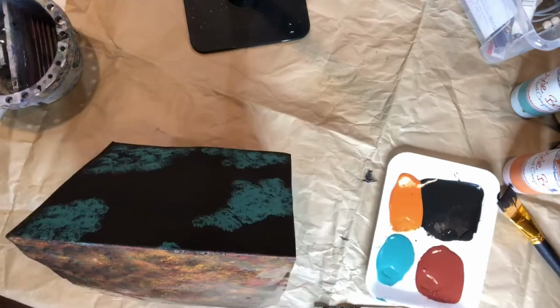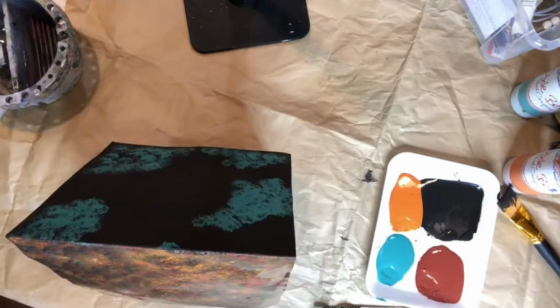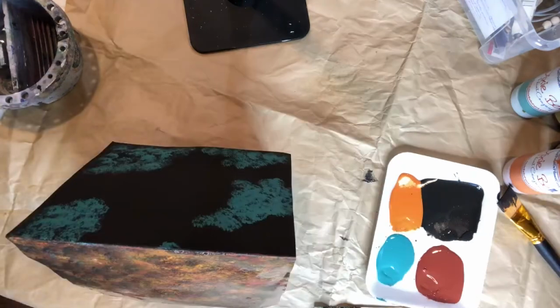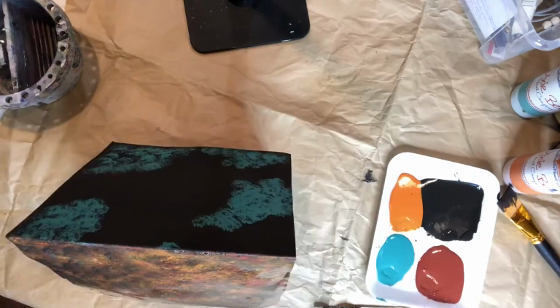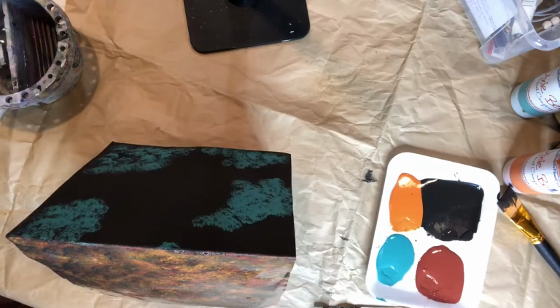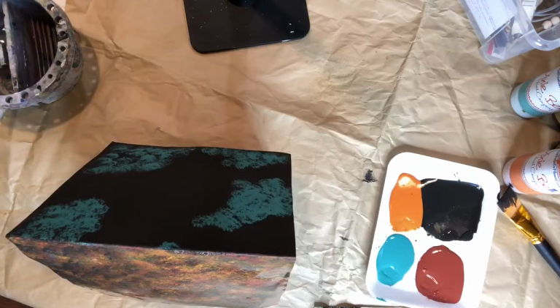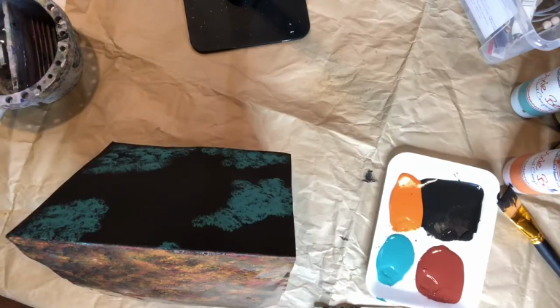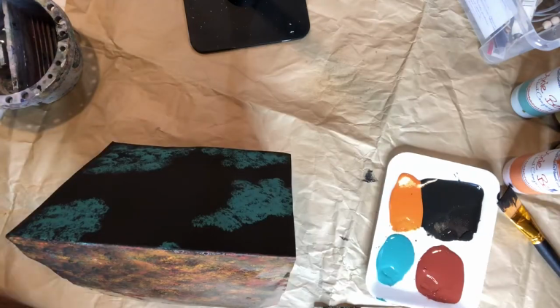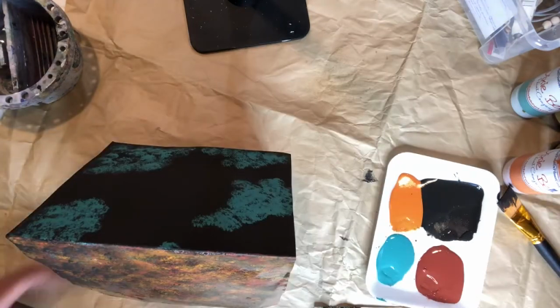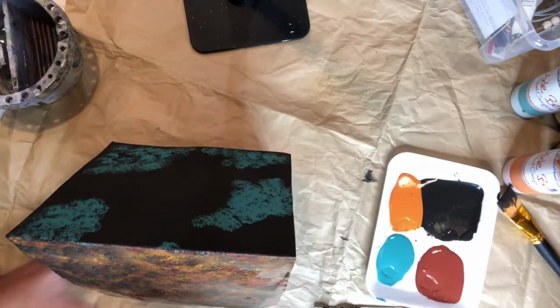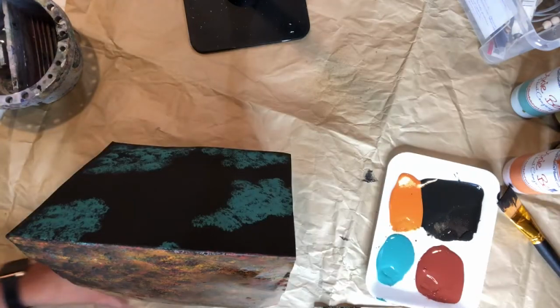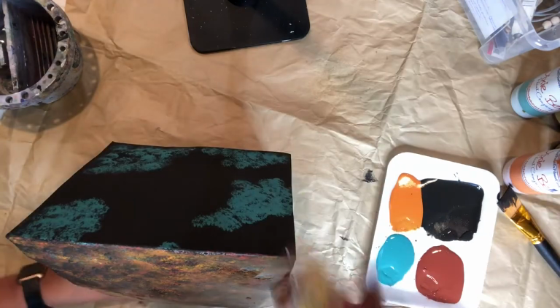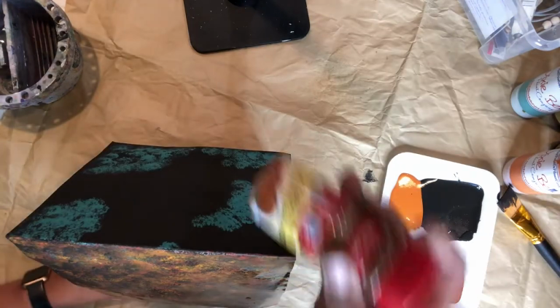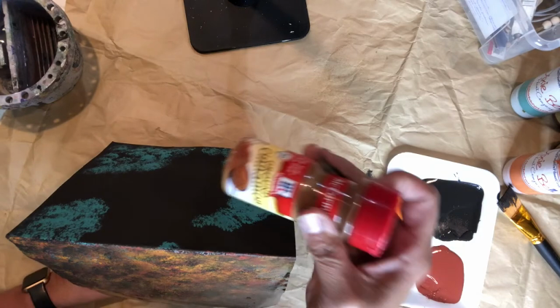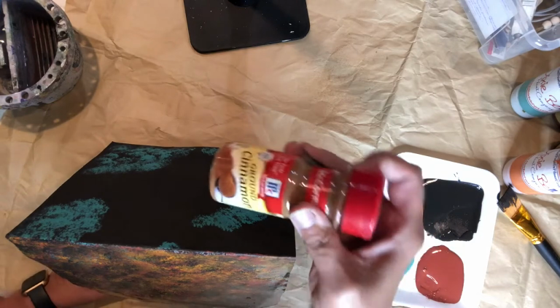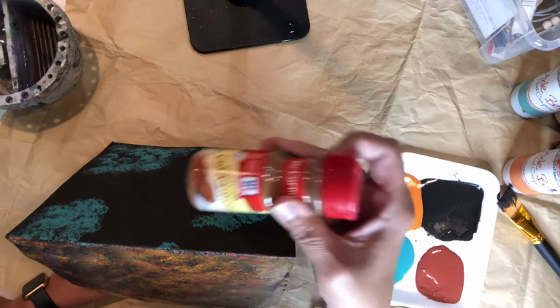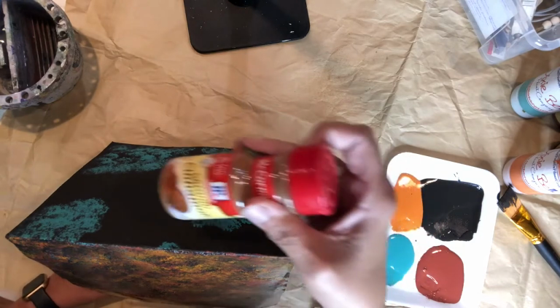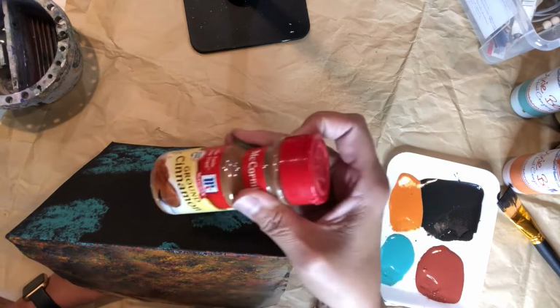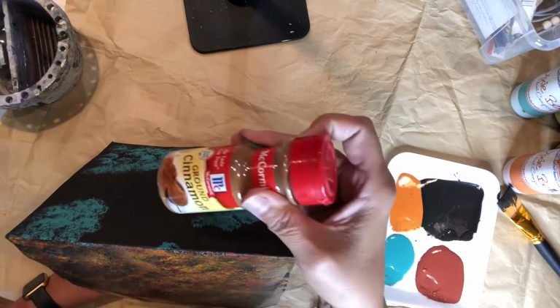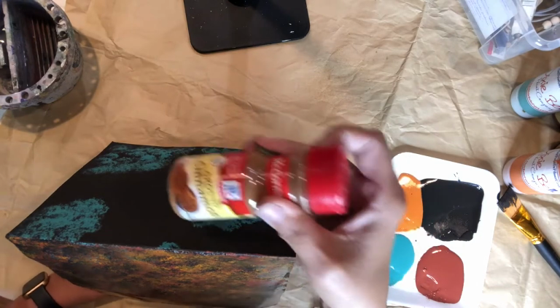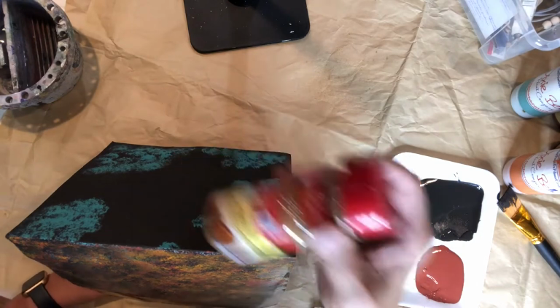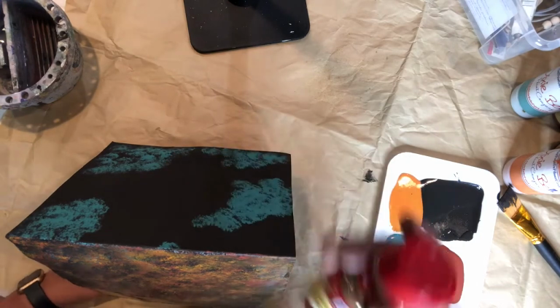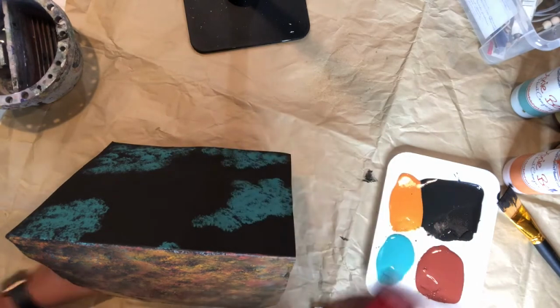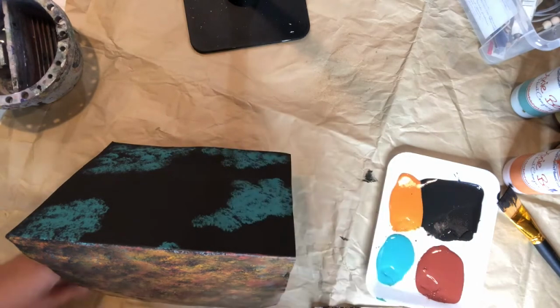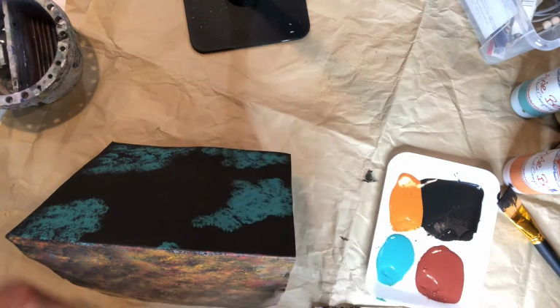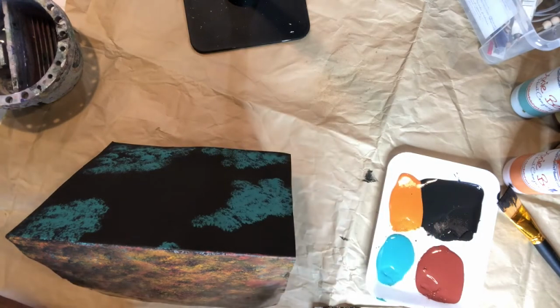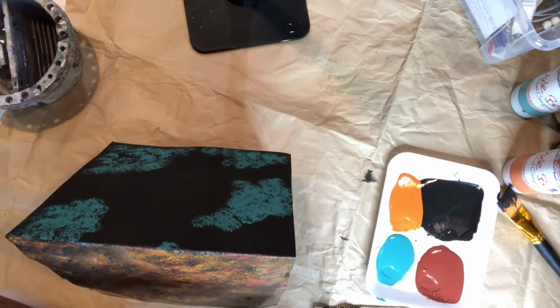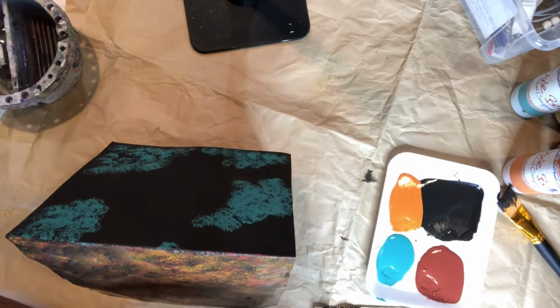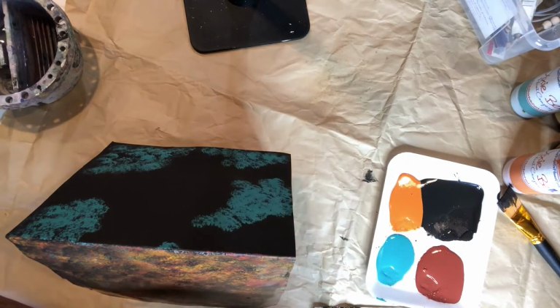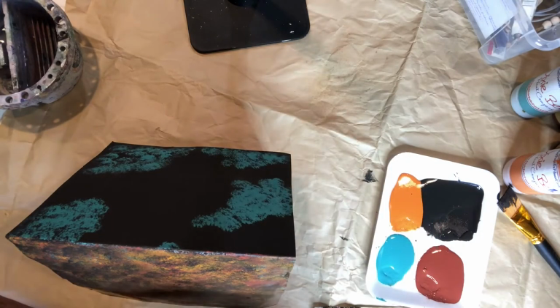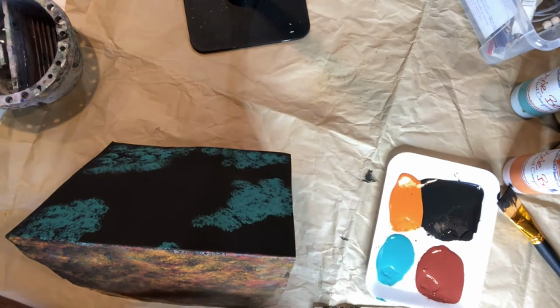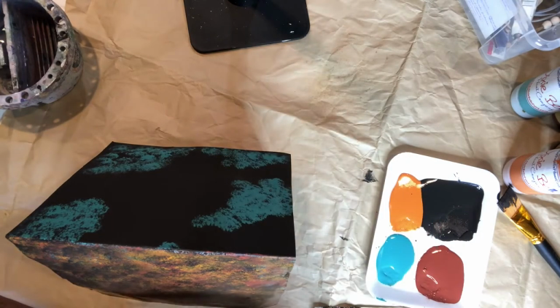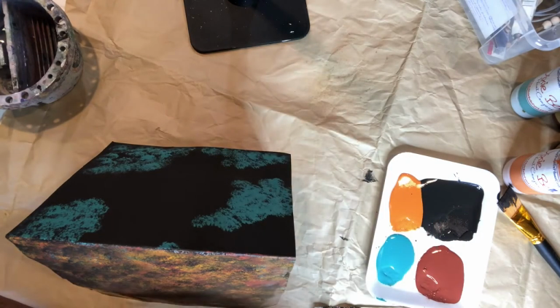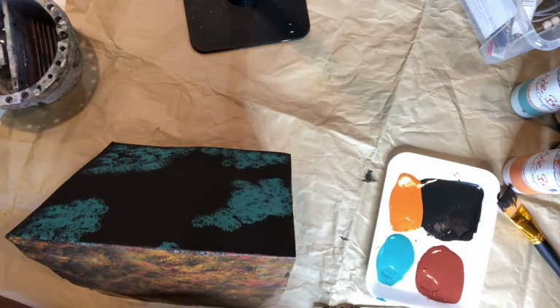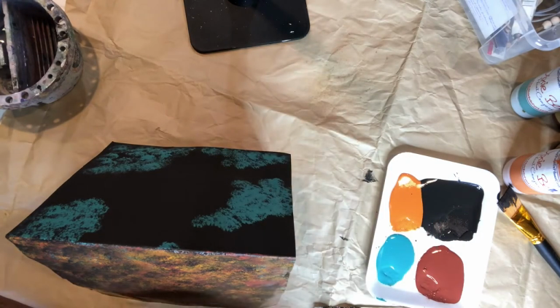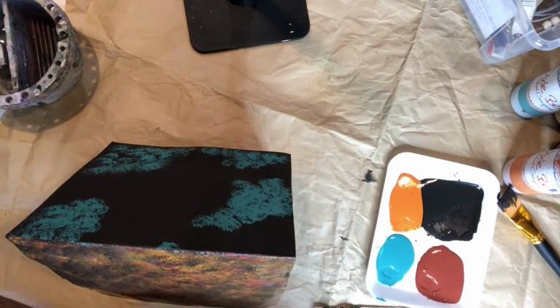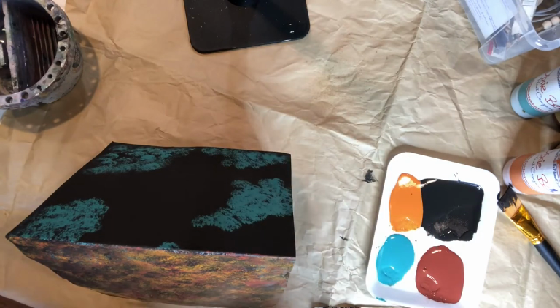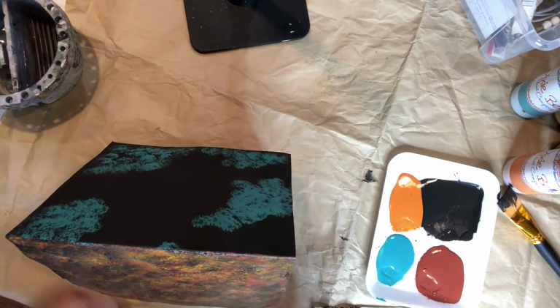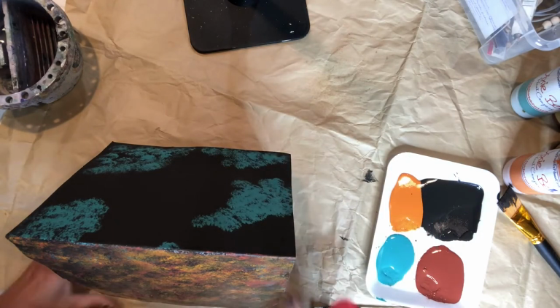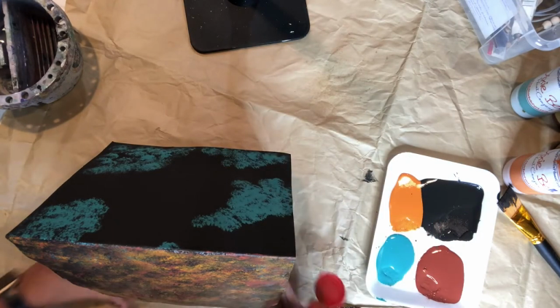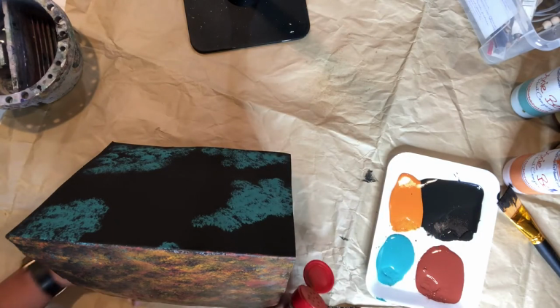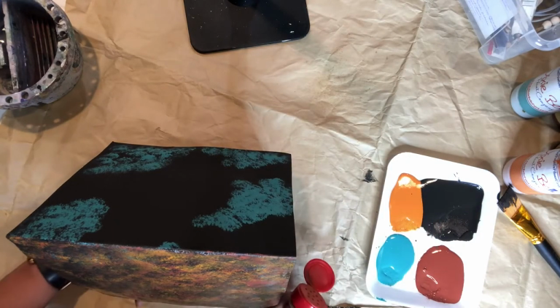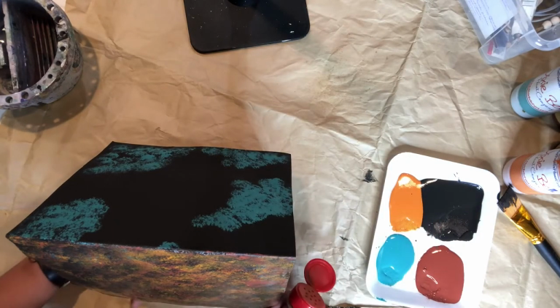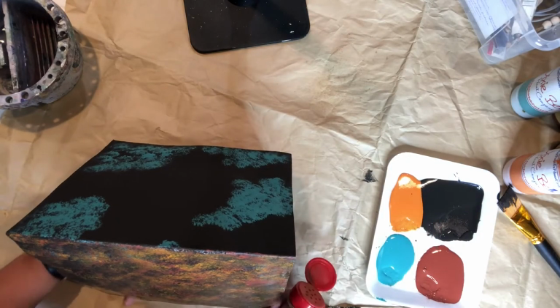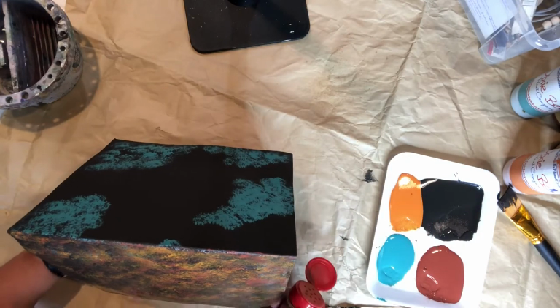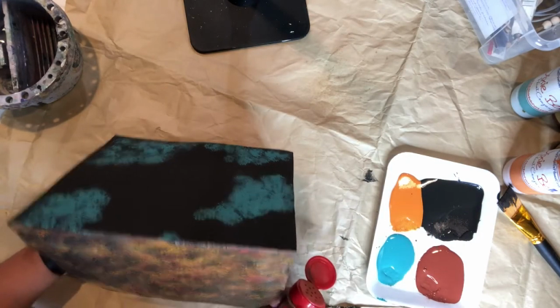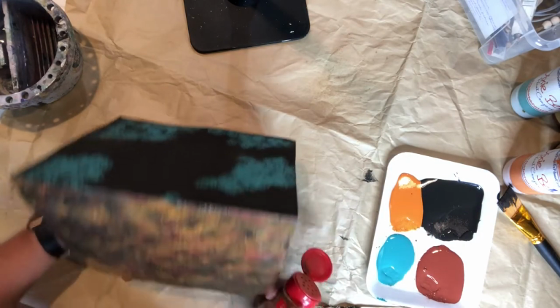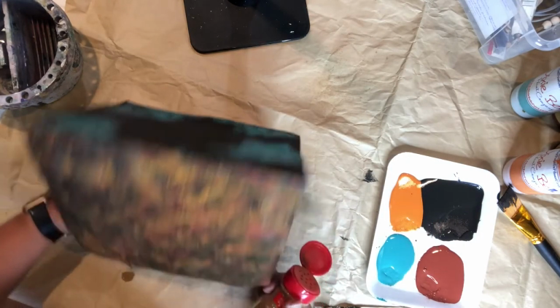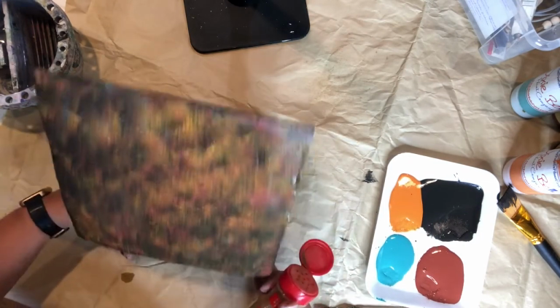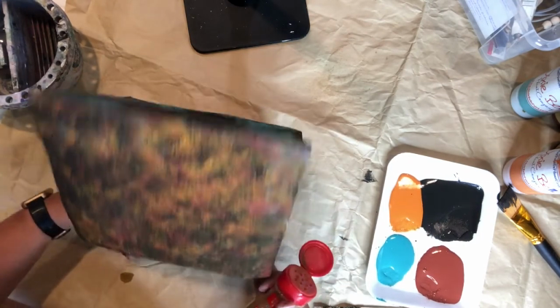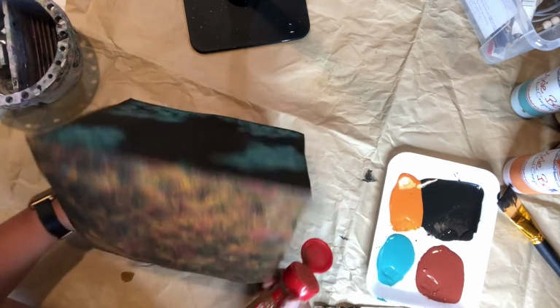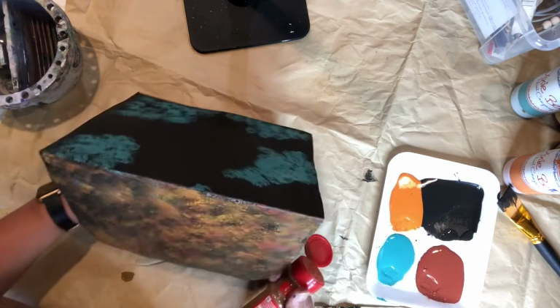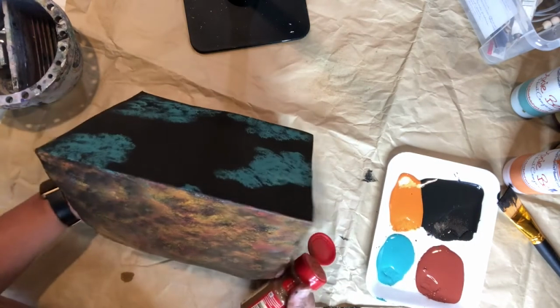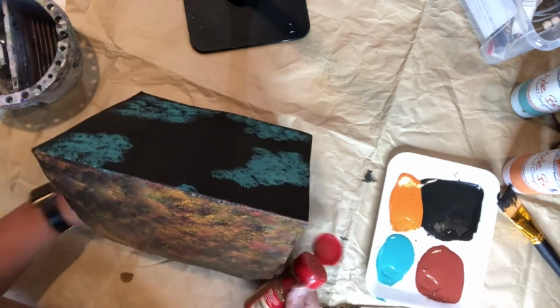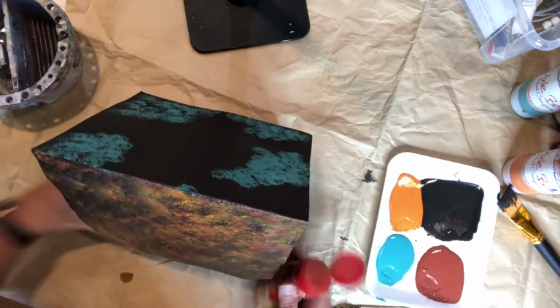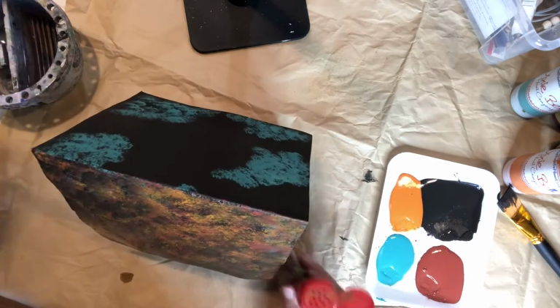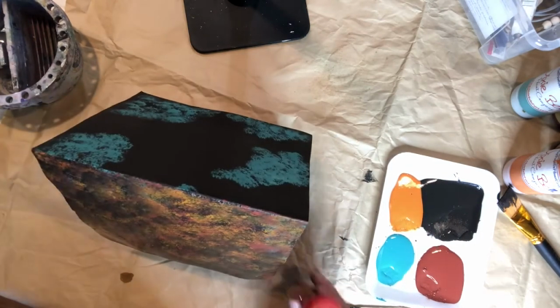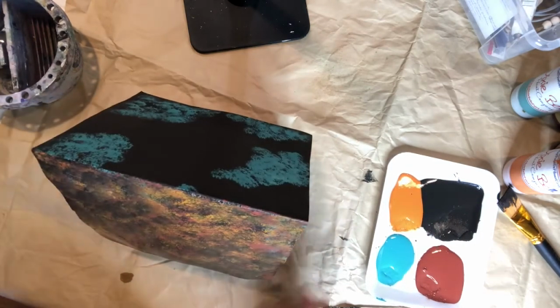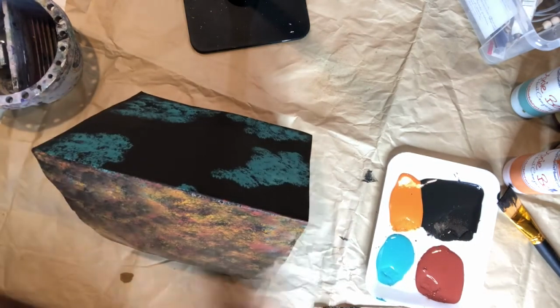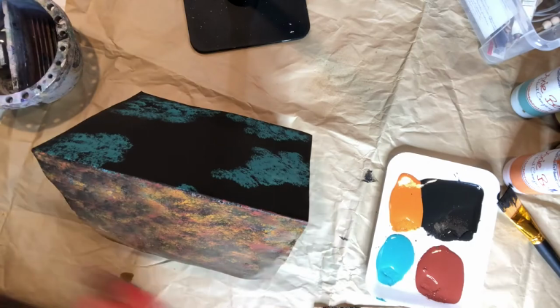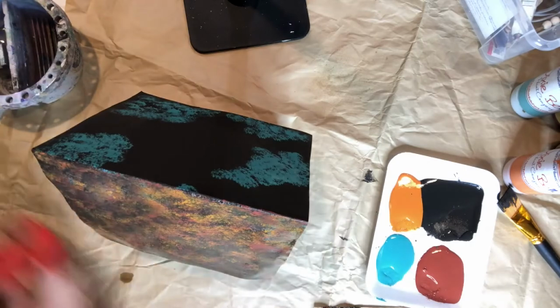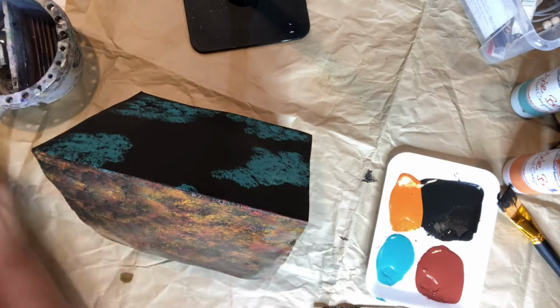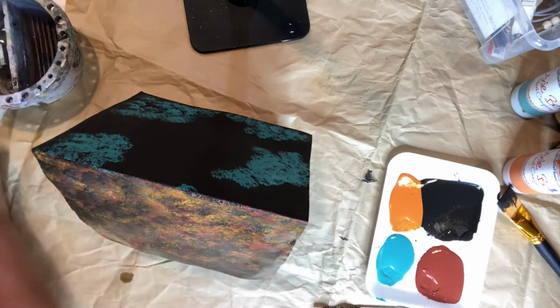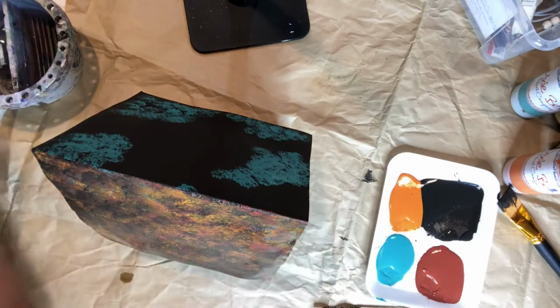While the paint is still wet, I cover the rooftop with cinnamon. I repeat the process on the other side of the birdhouse.